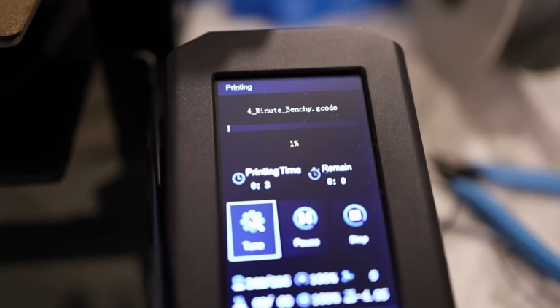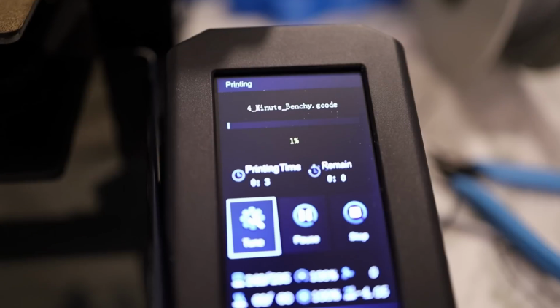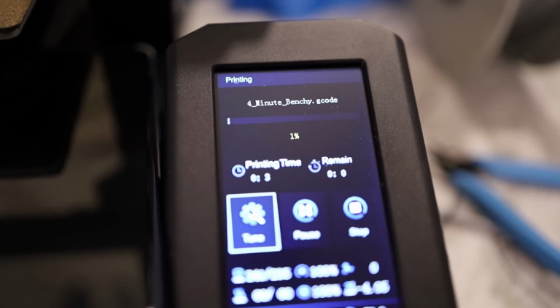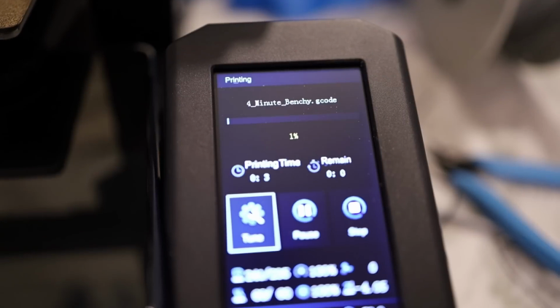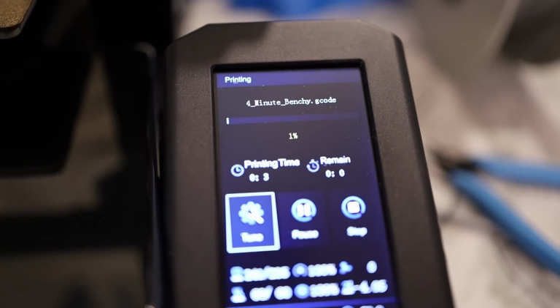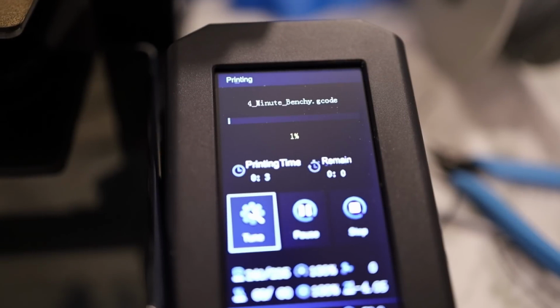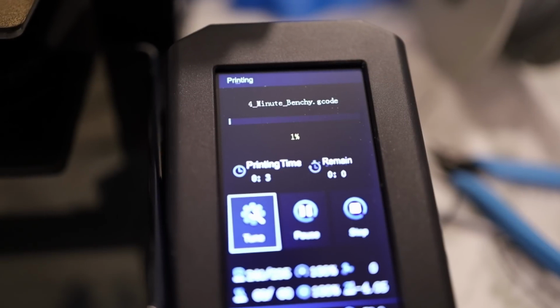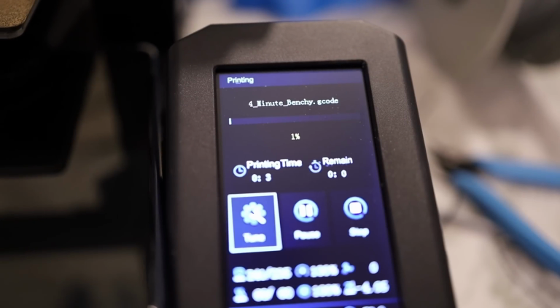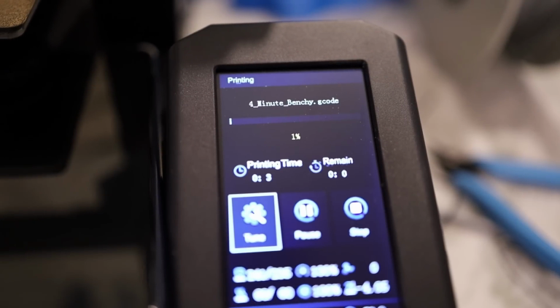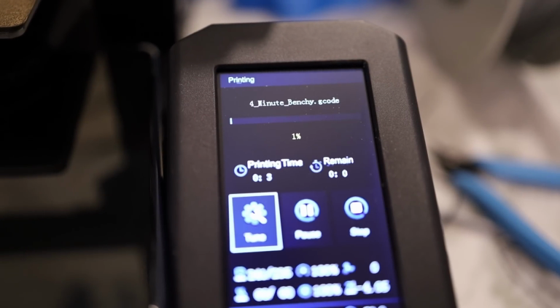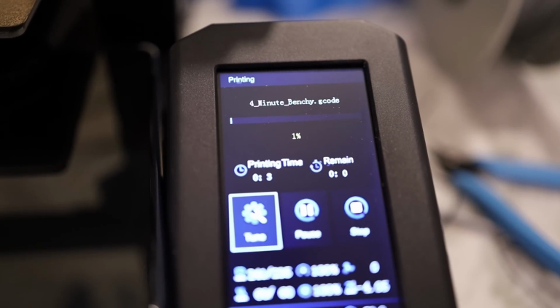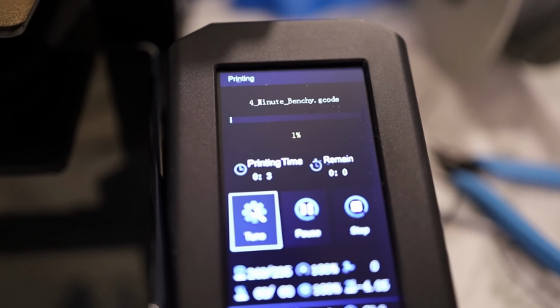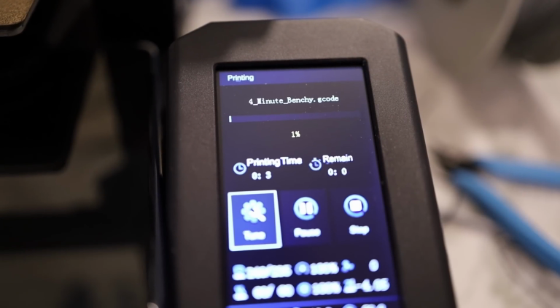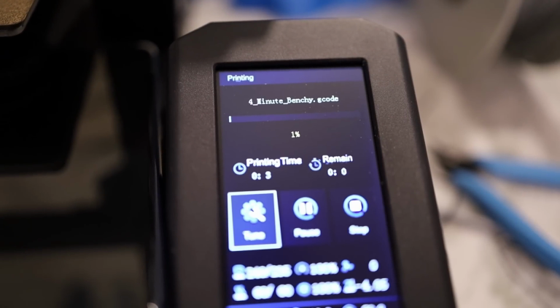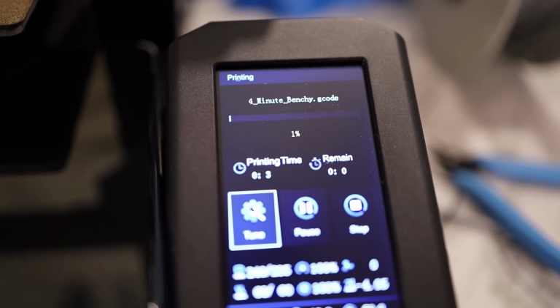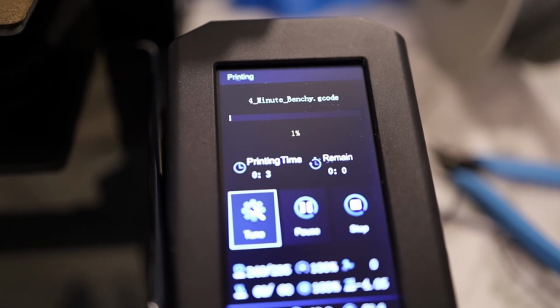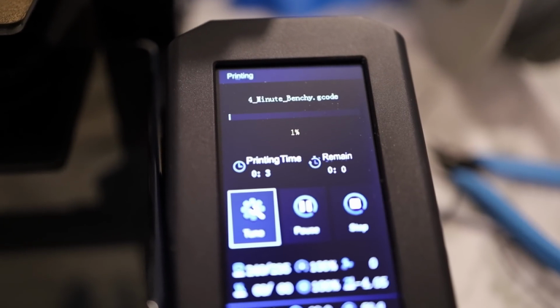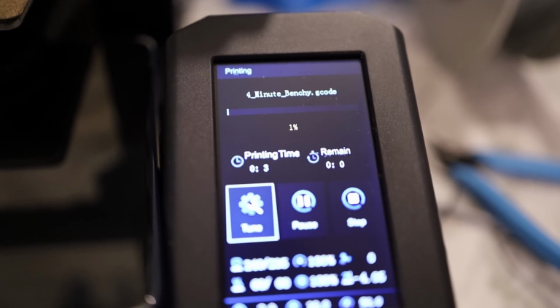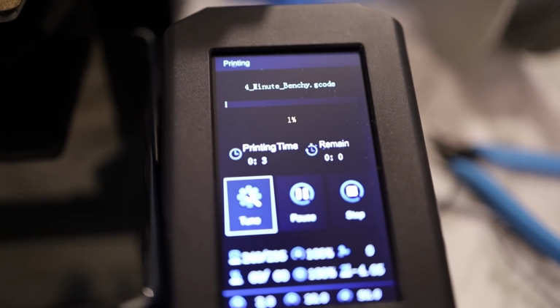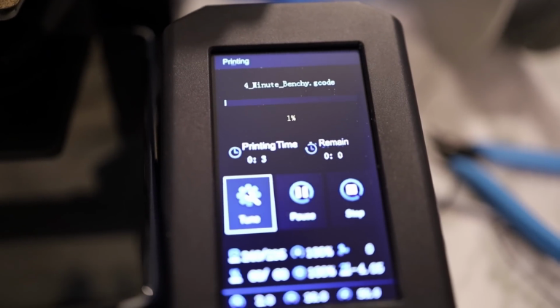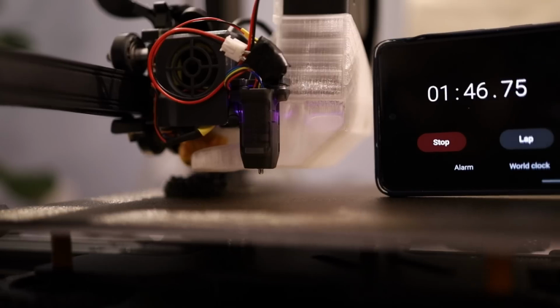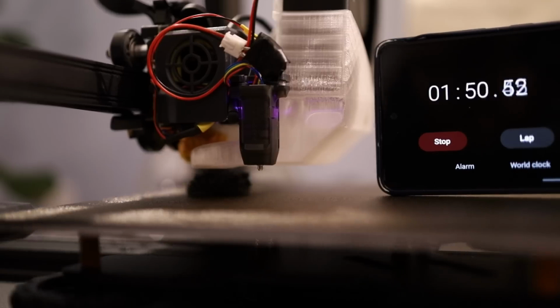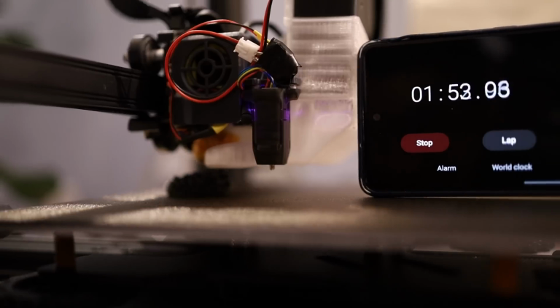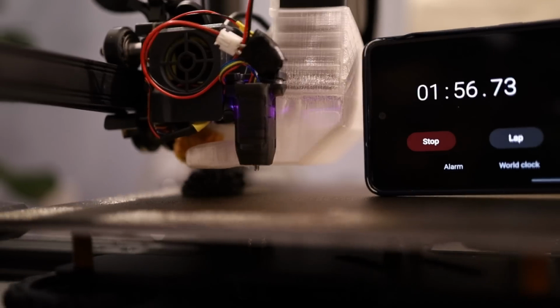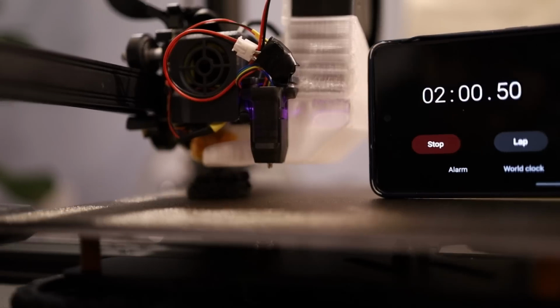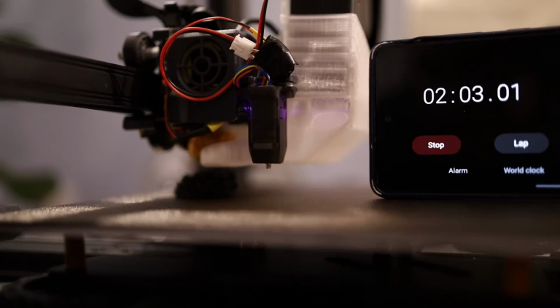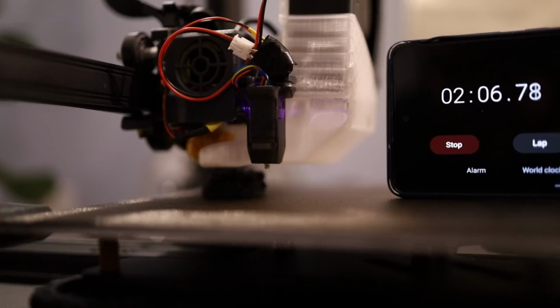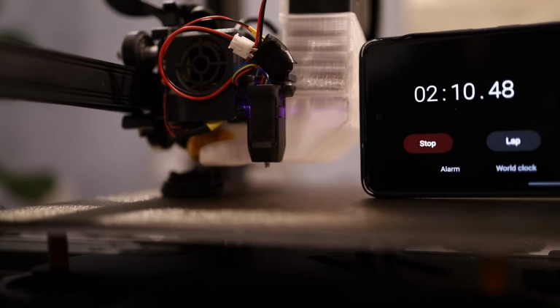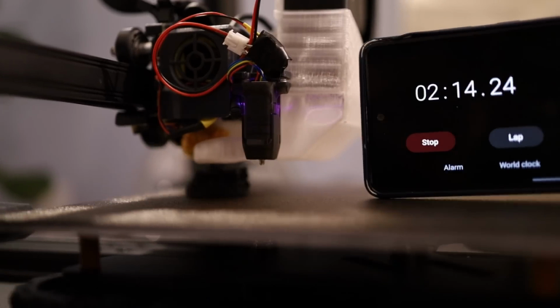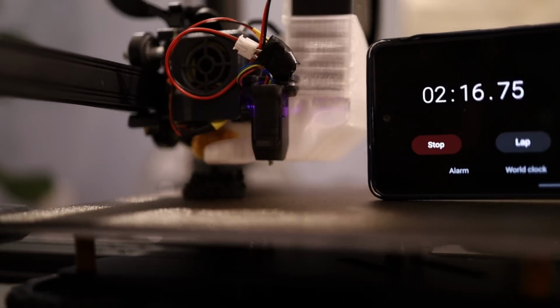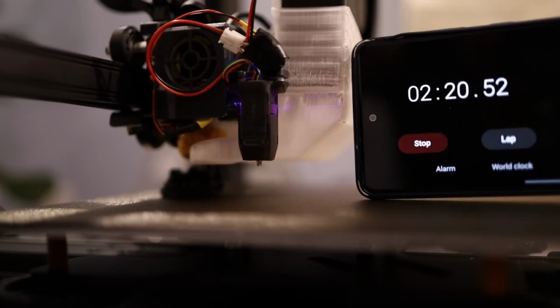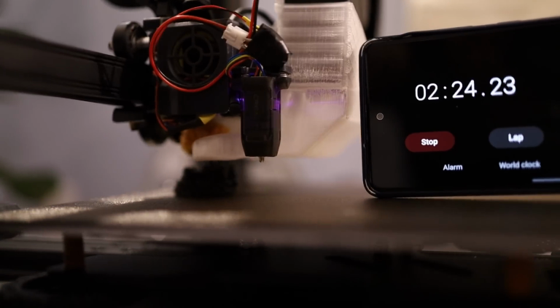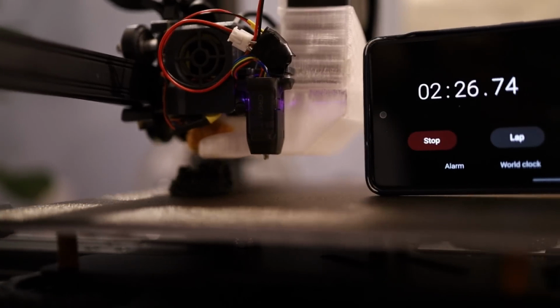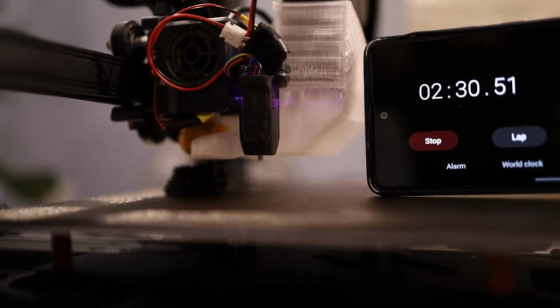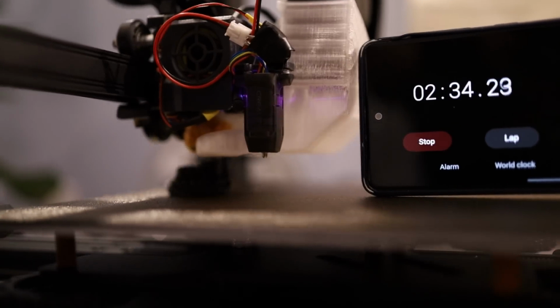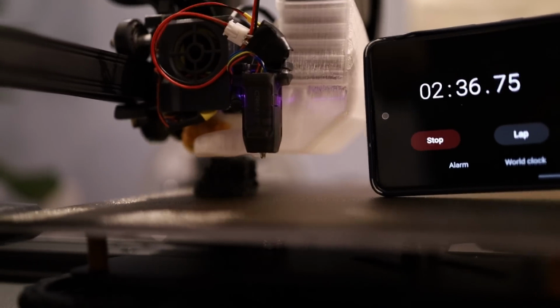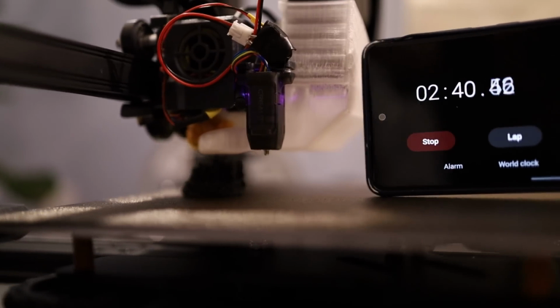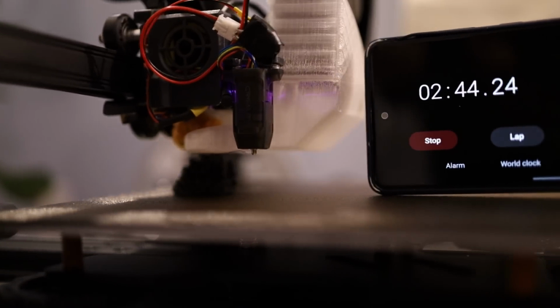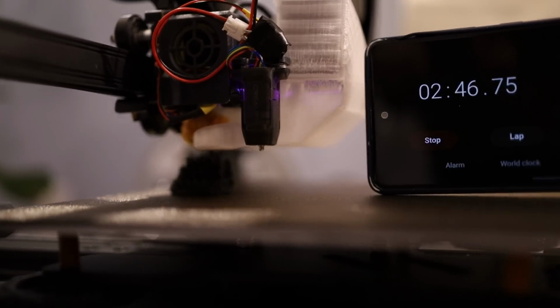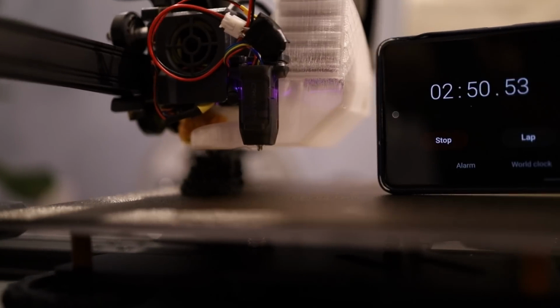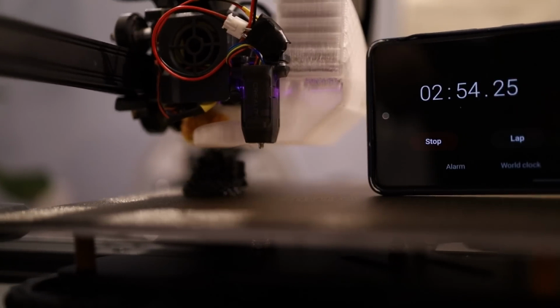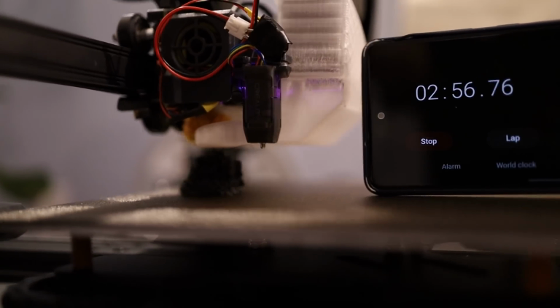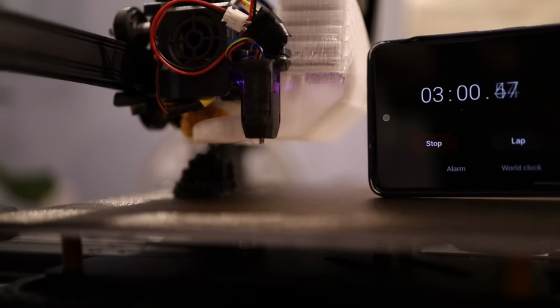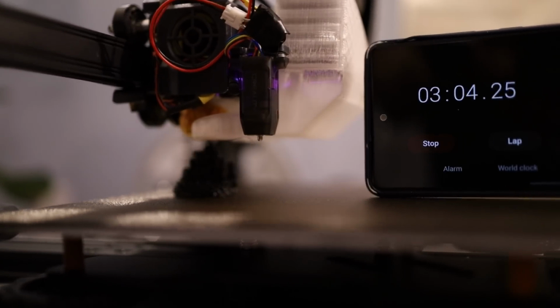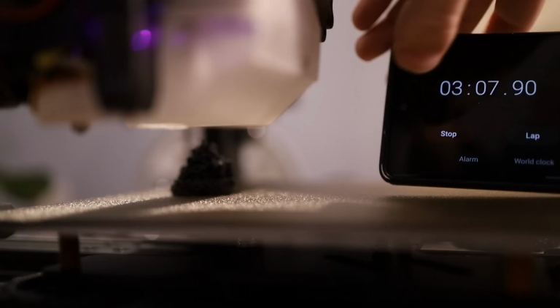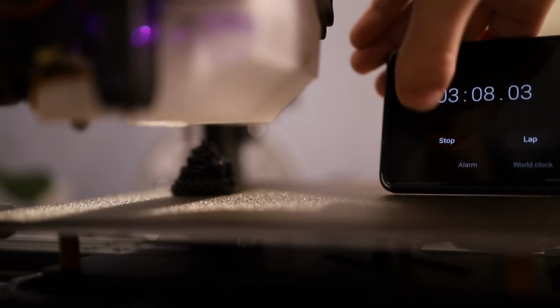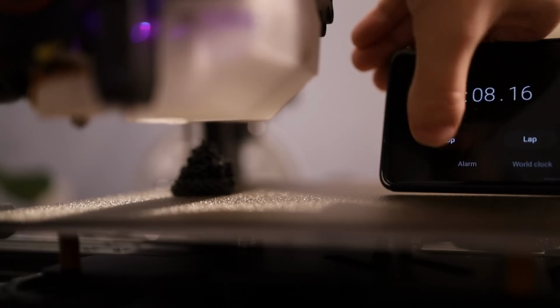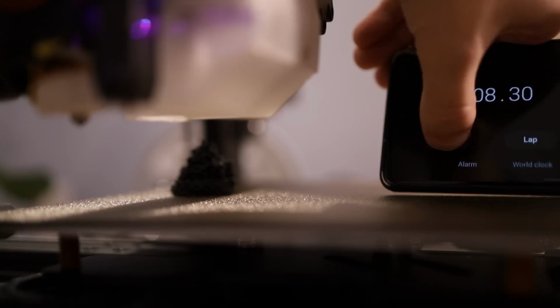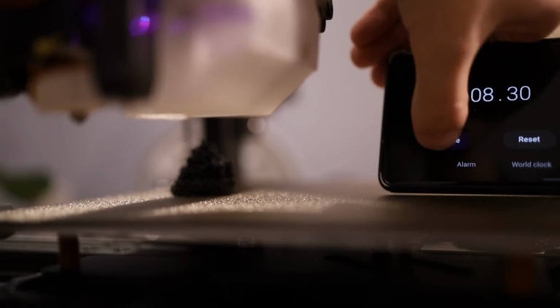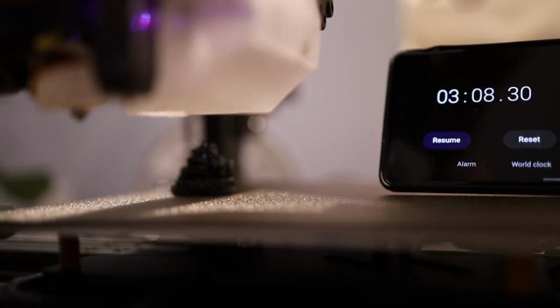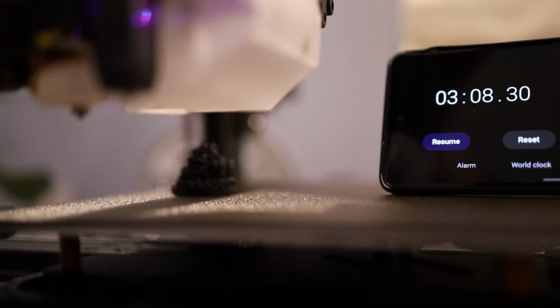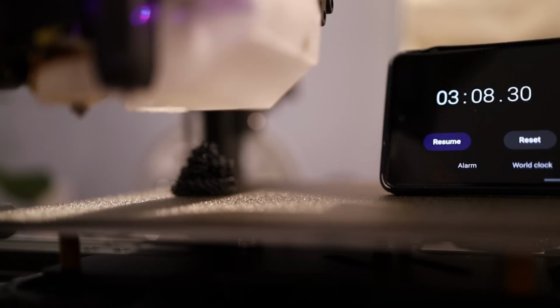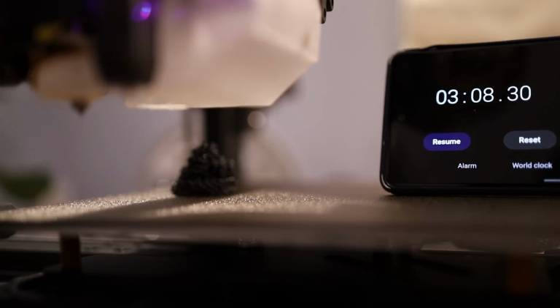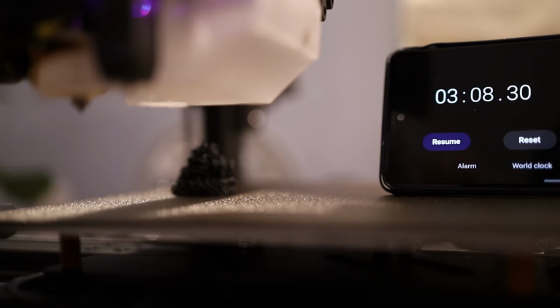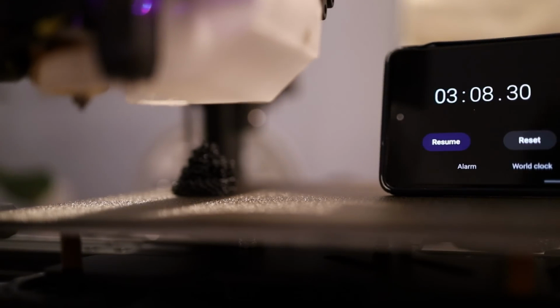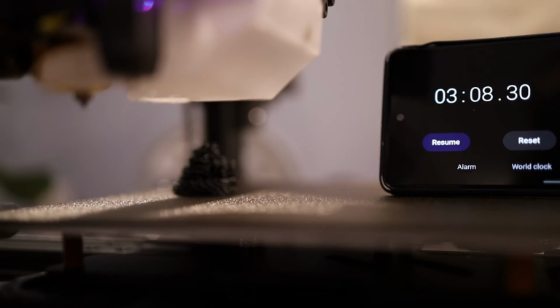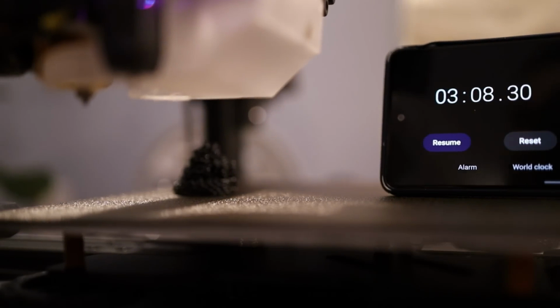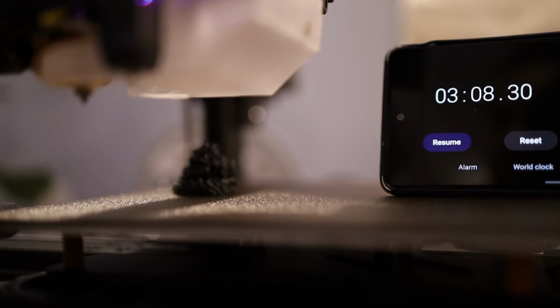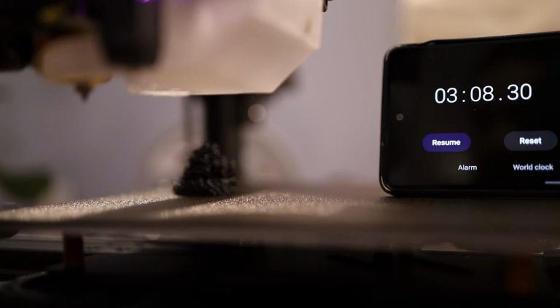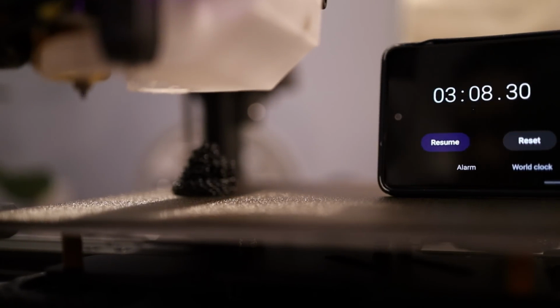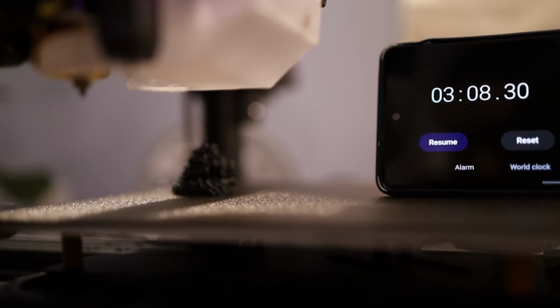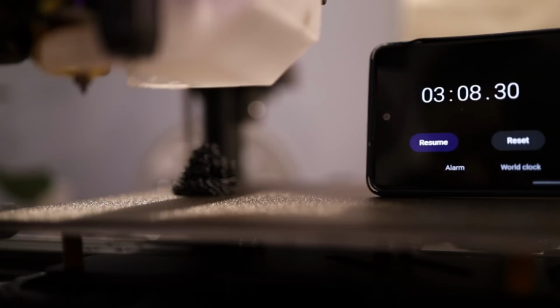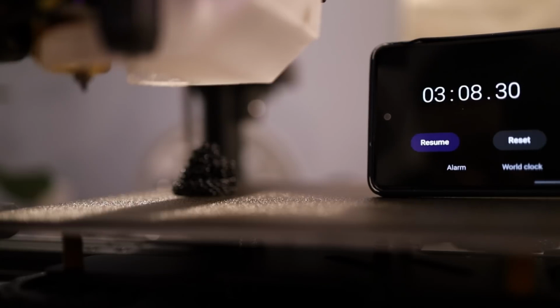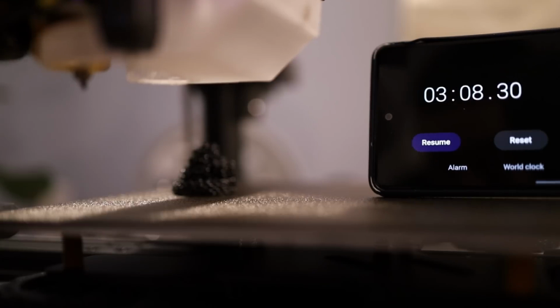Benchy's about to start. Speedboat race. Hashtag speedboat. Let's do this thing. Three minutes, eight seconds.